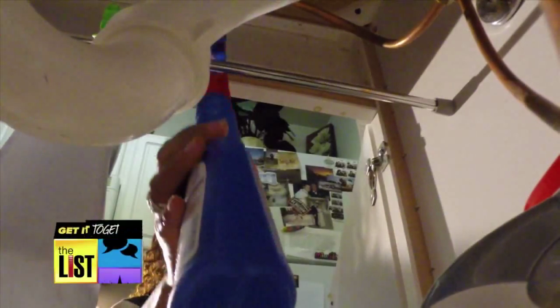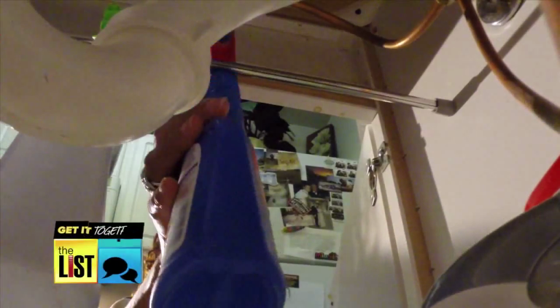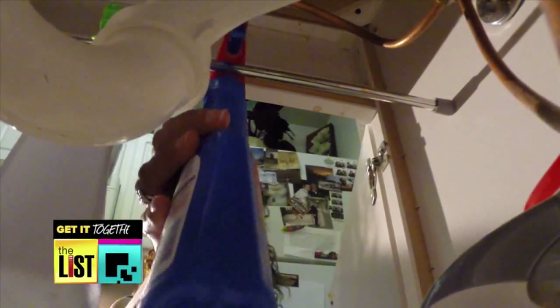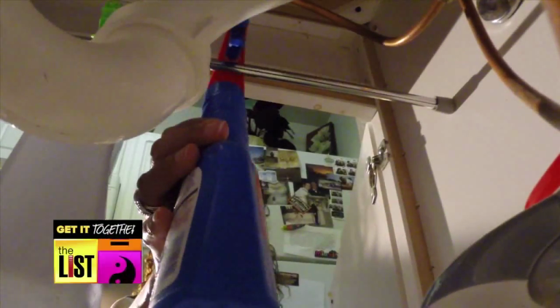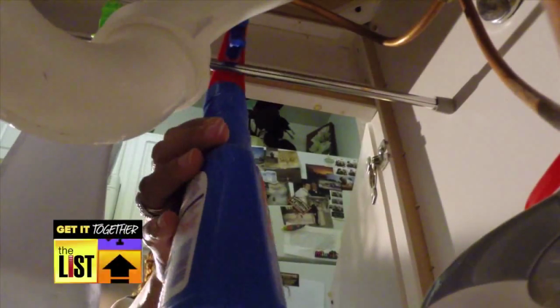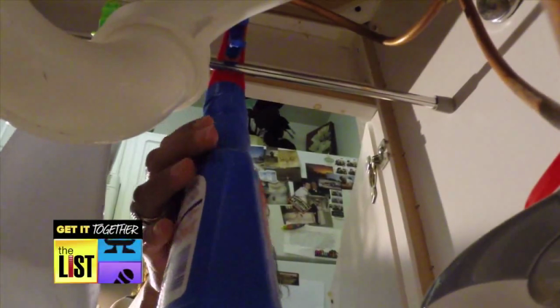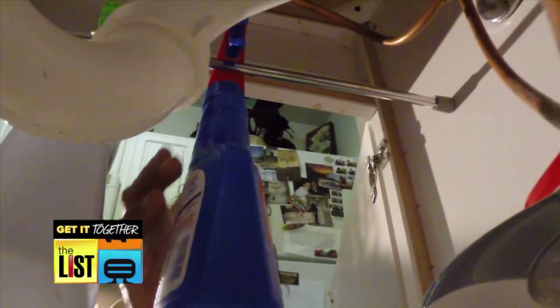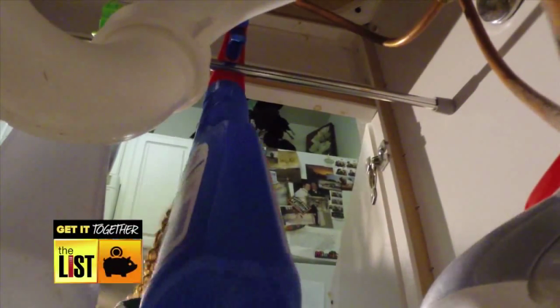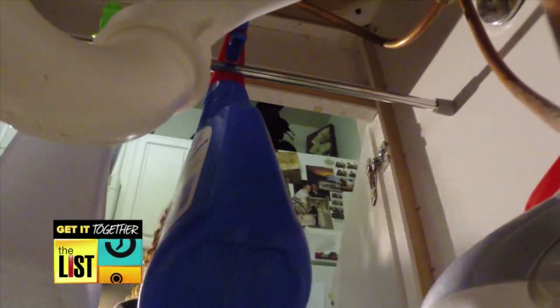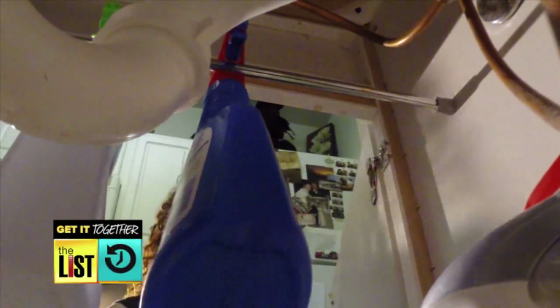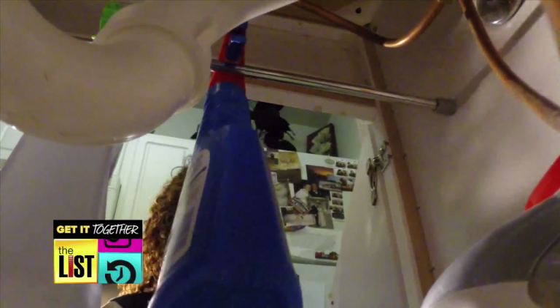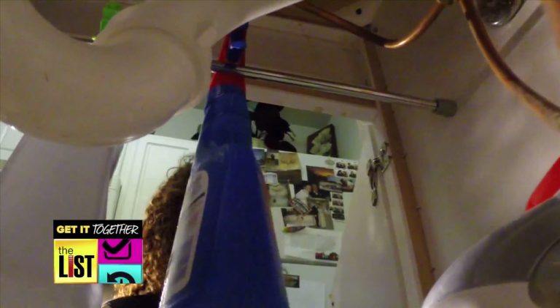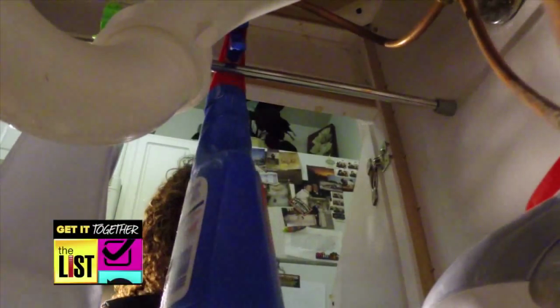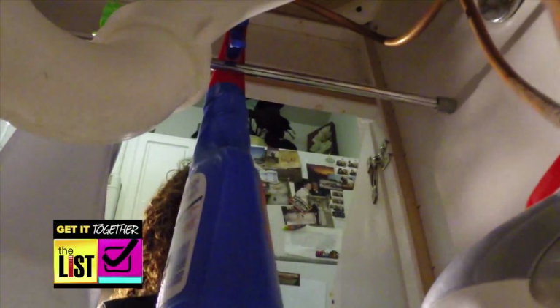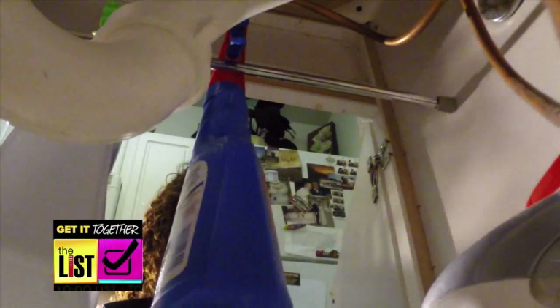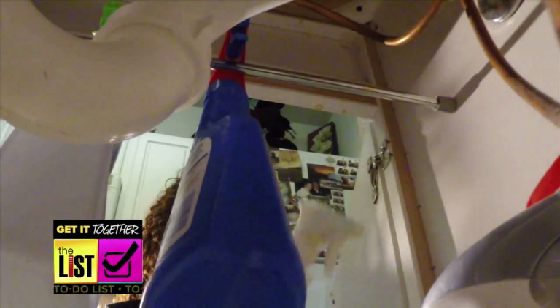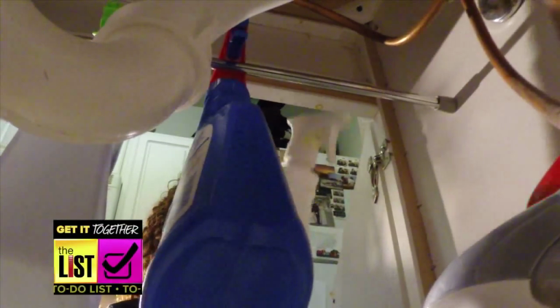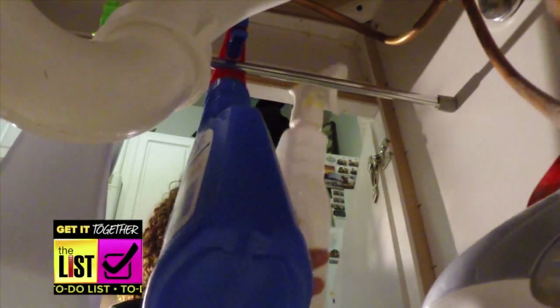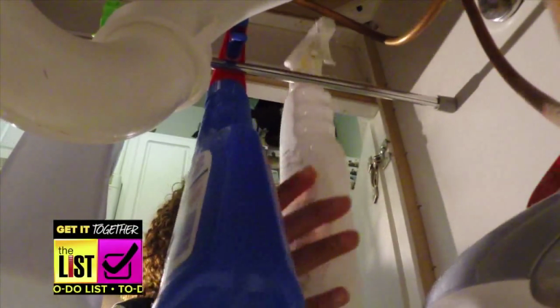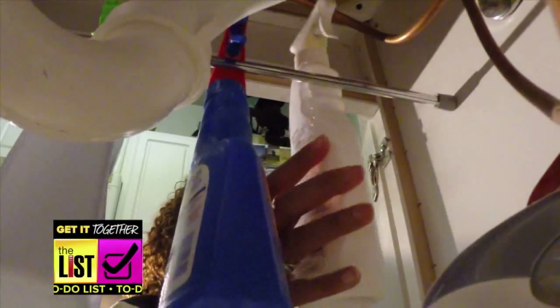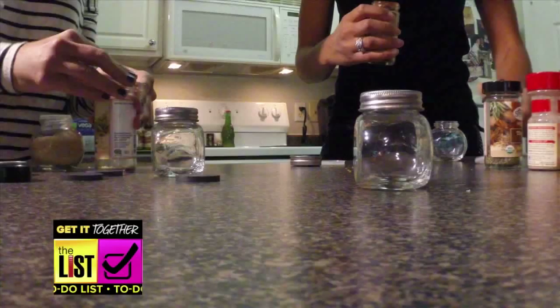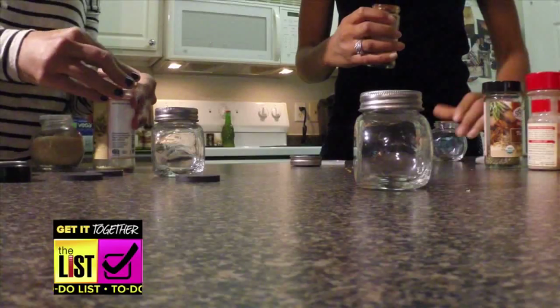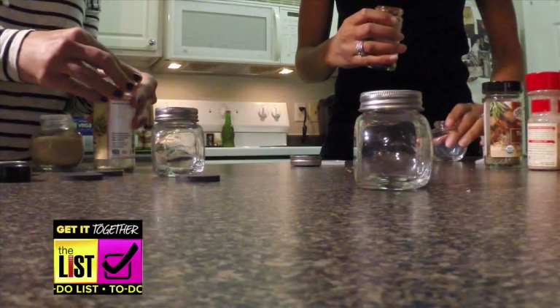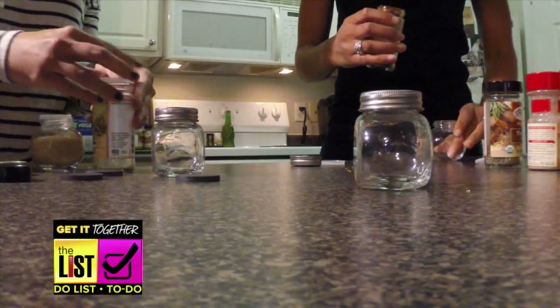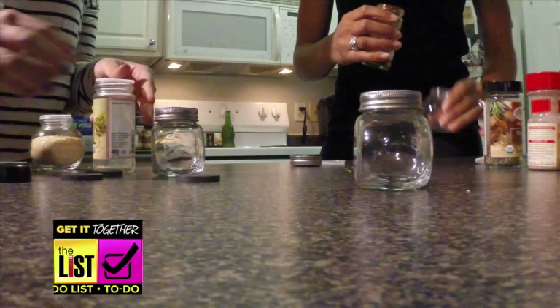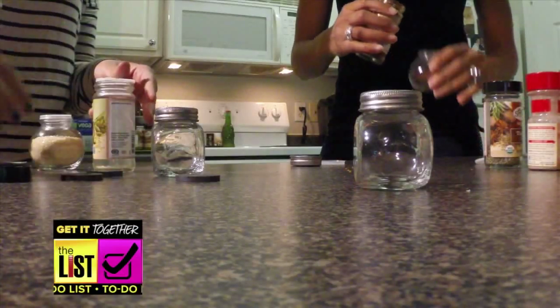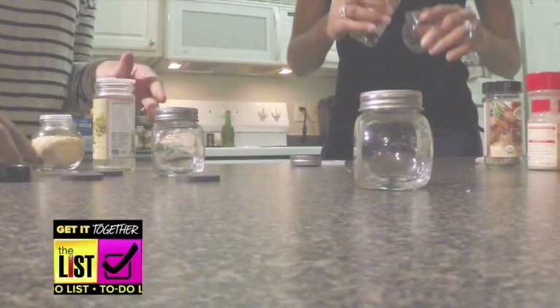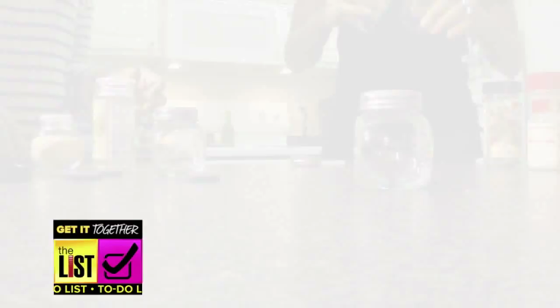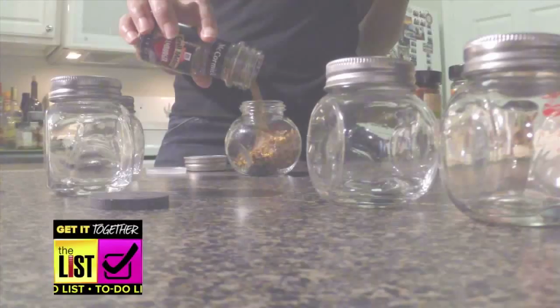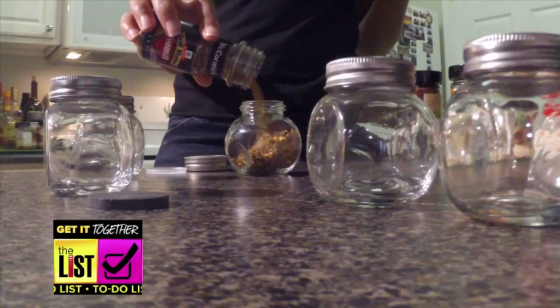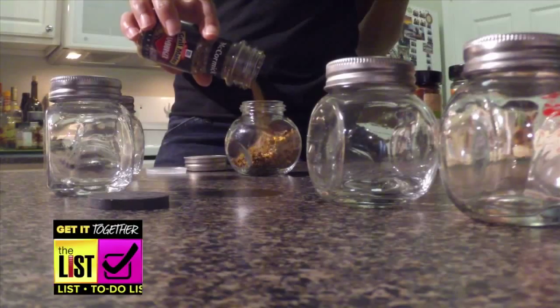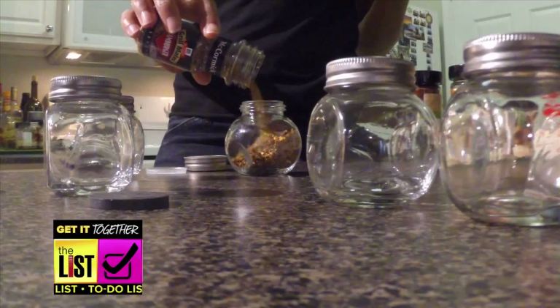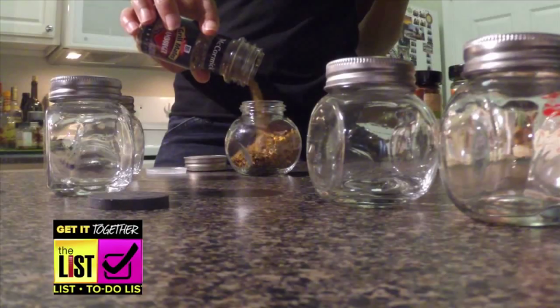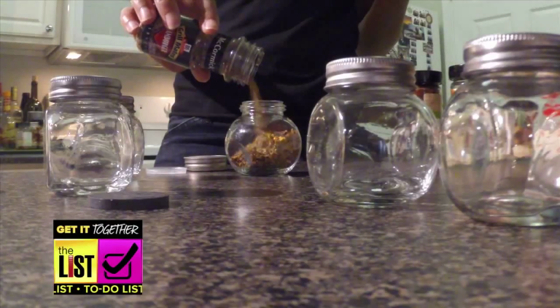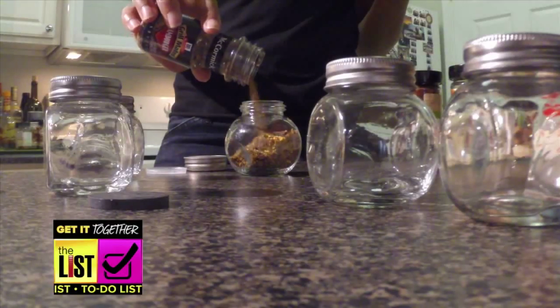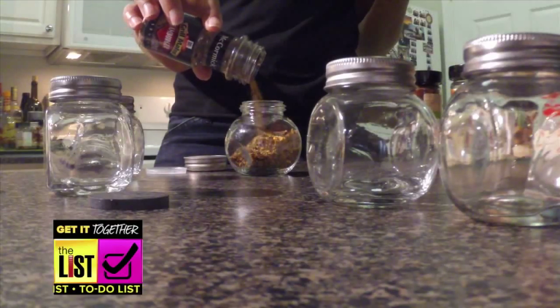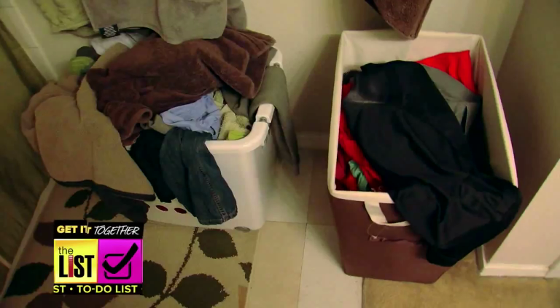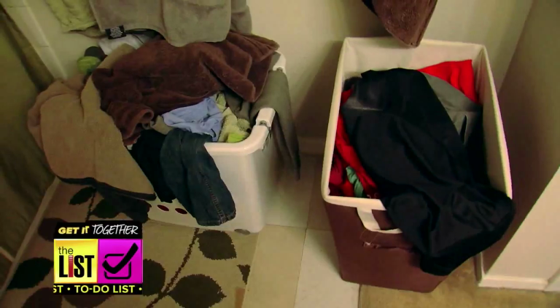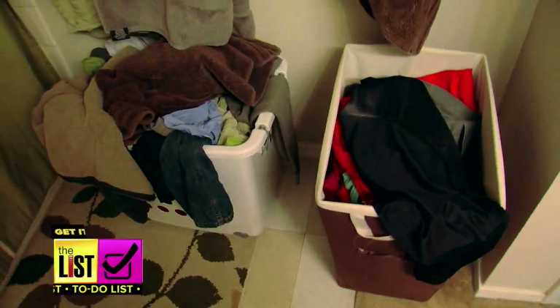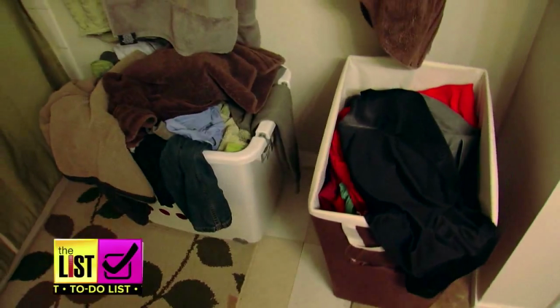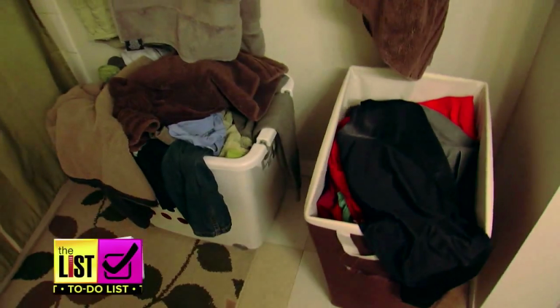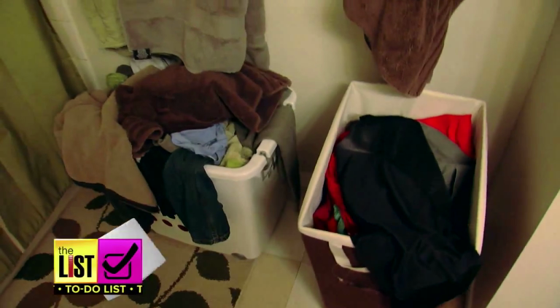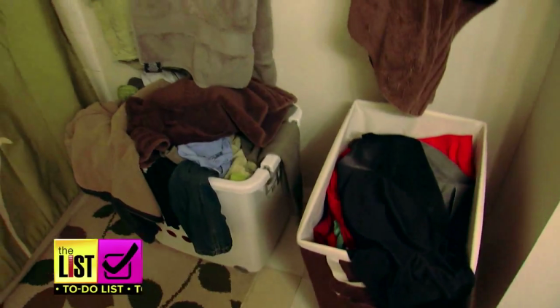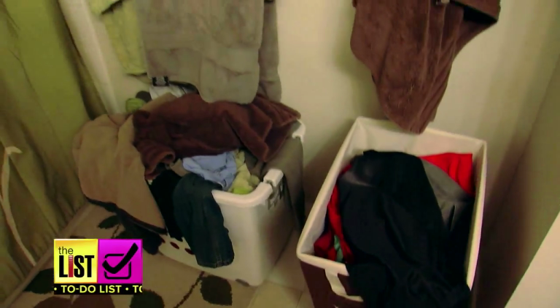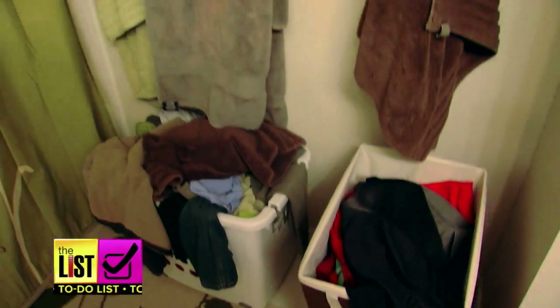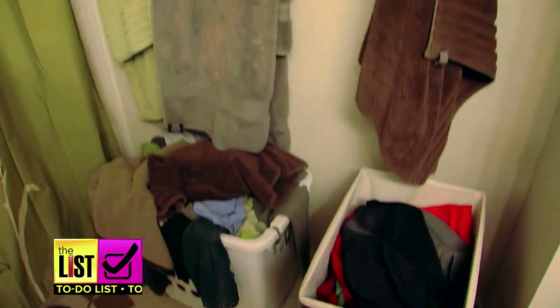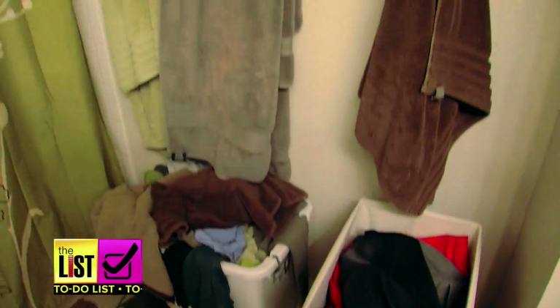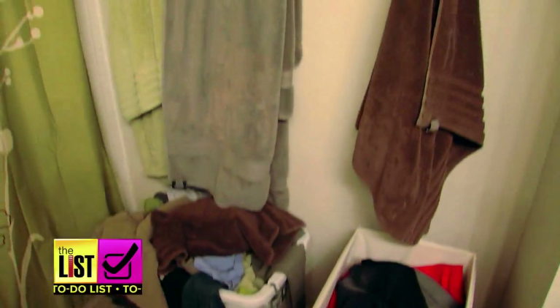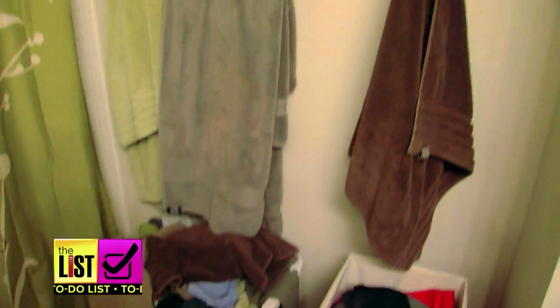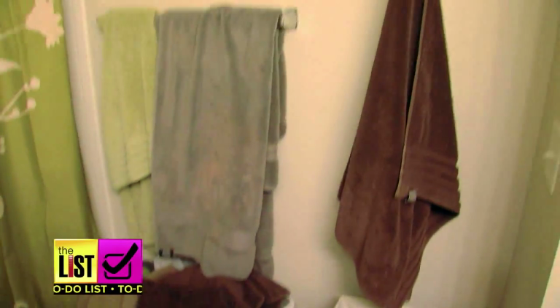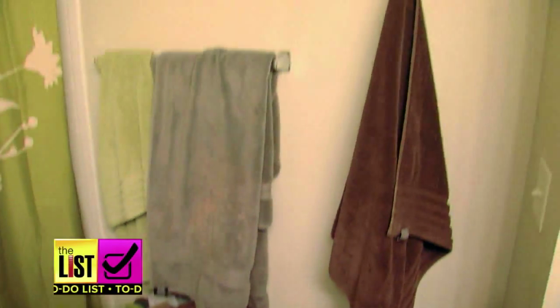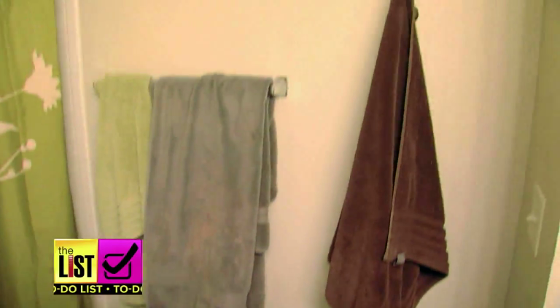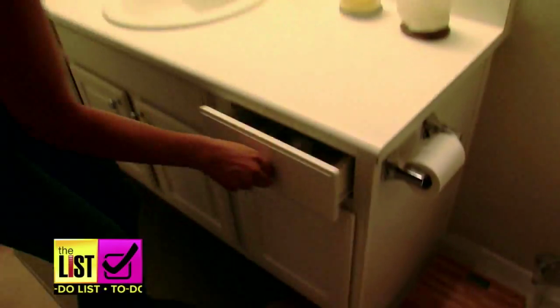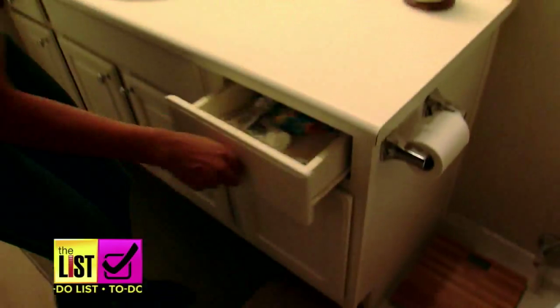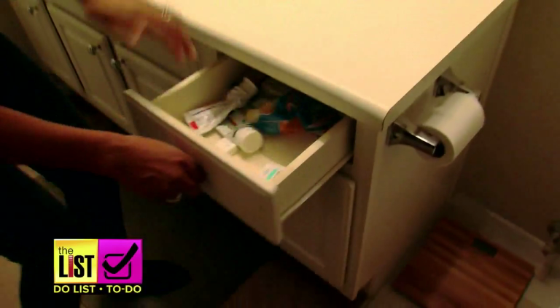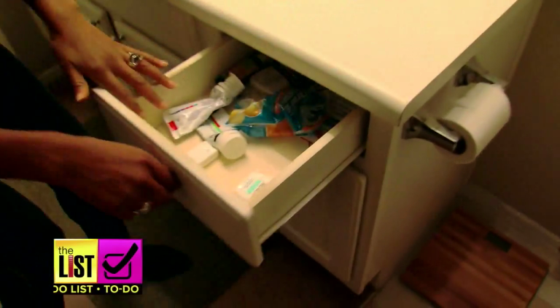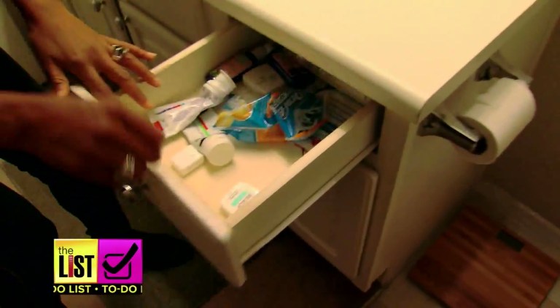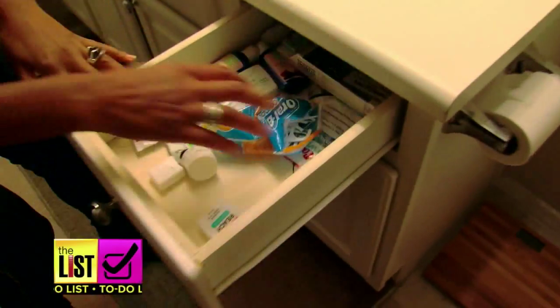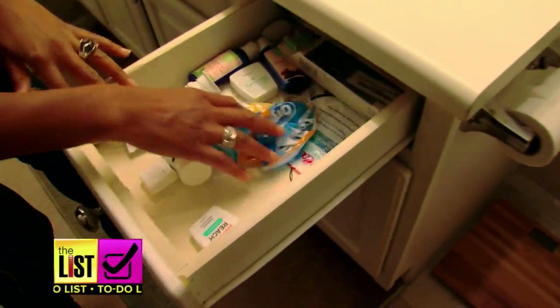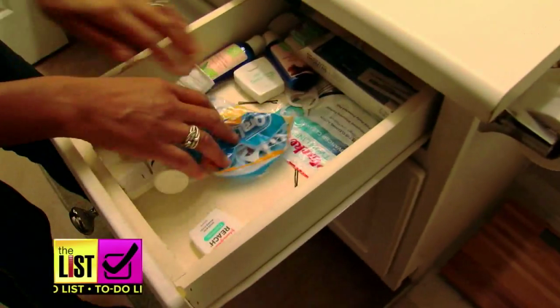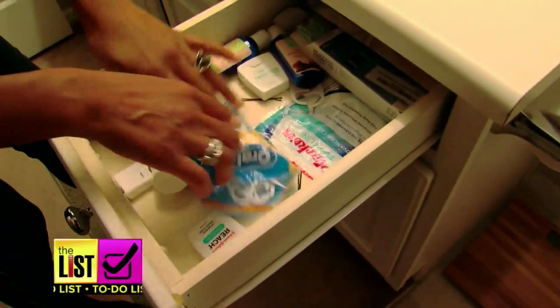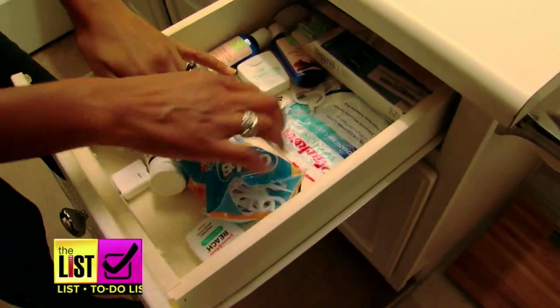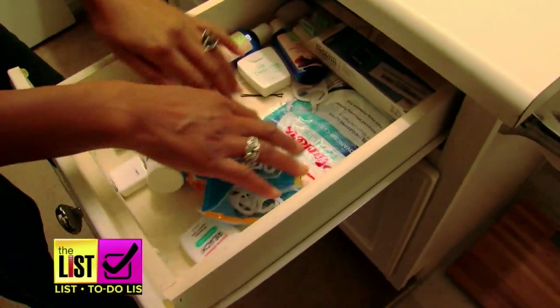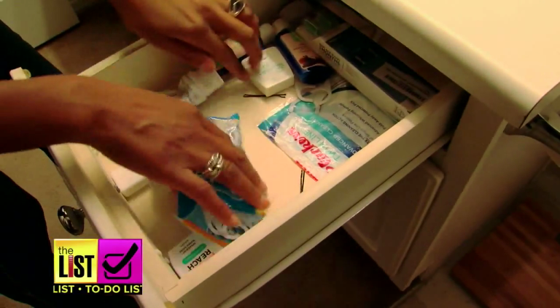Organising doesn't have to be hard or expensive. We tested some of the Internet's most popular hacks. Here are our favourites.